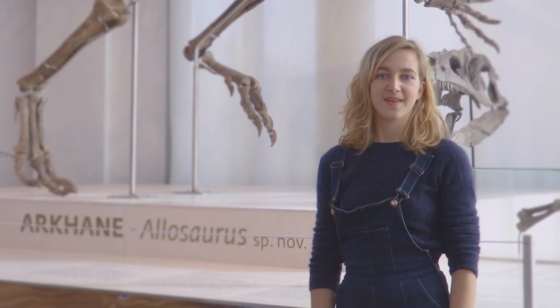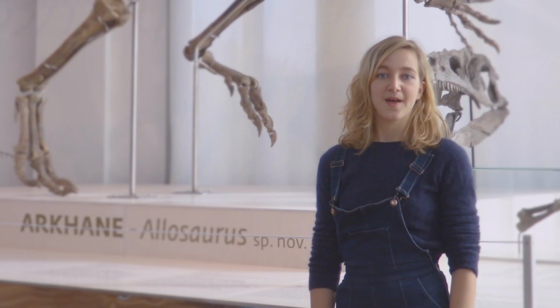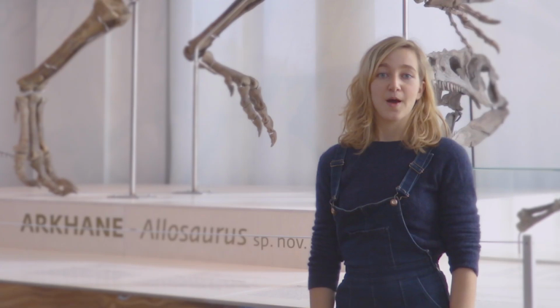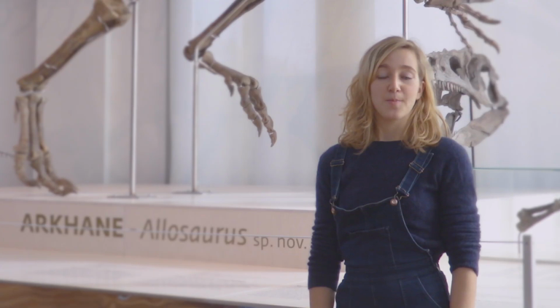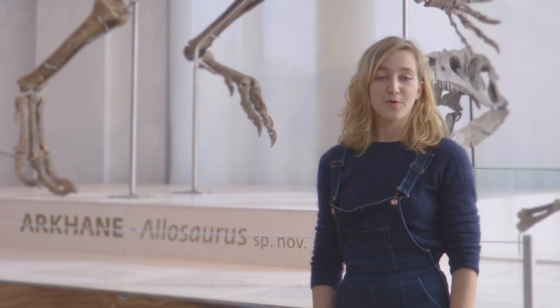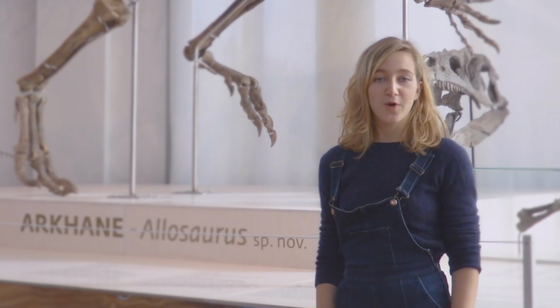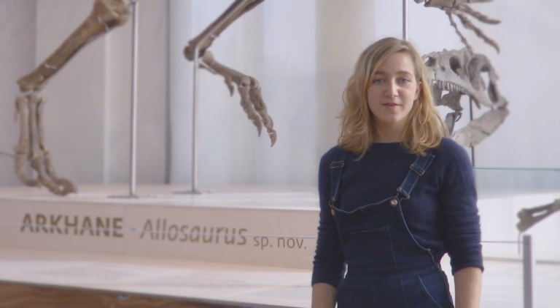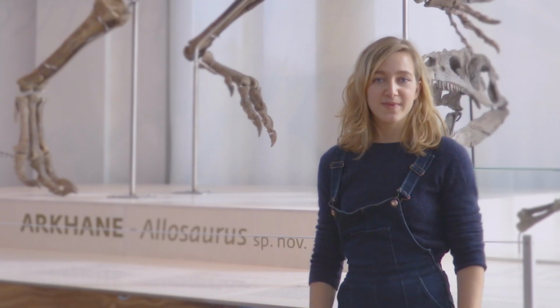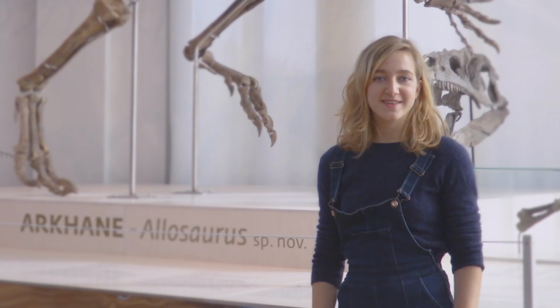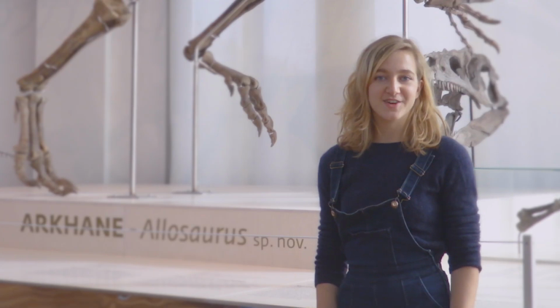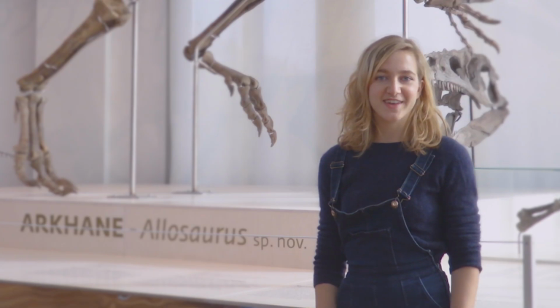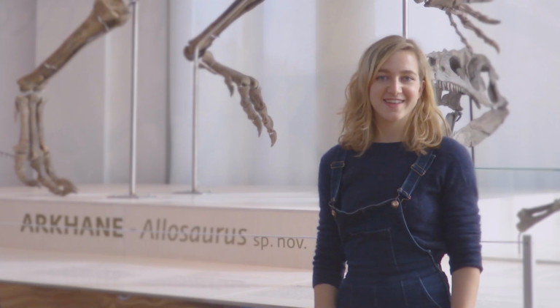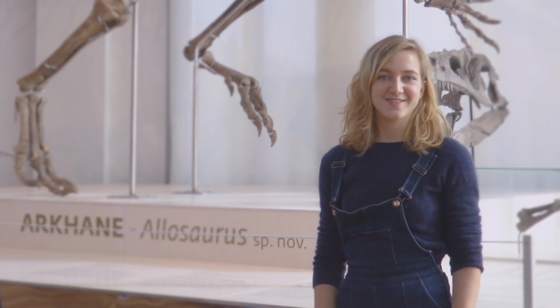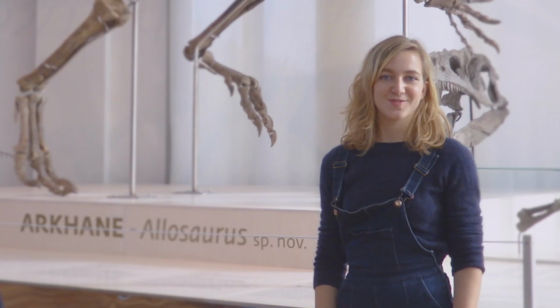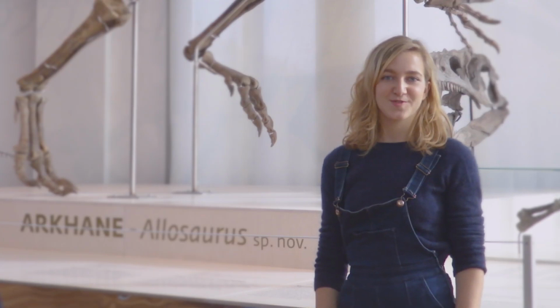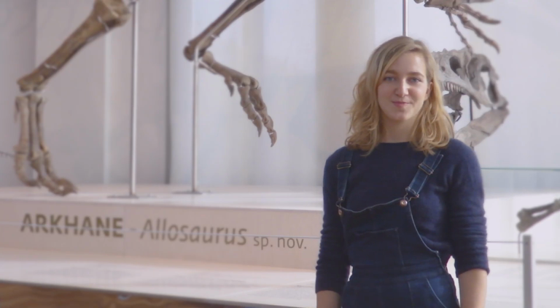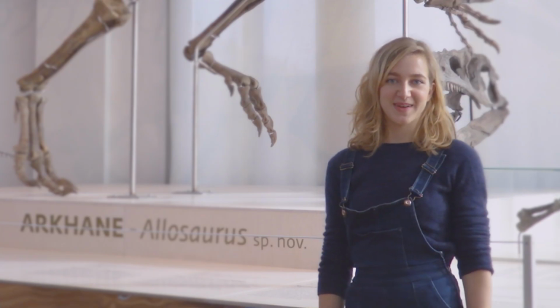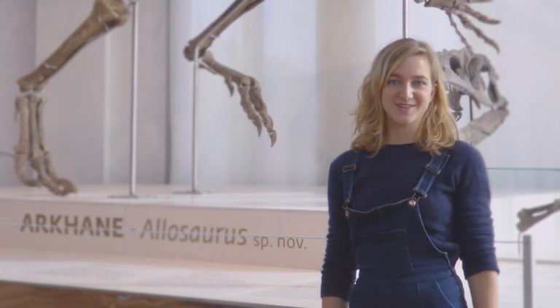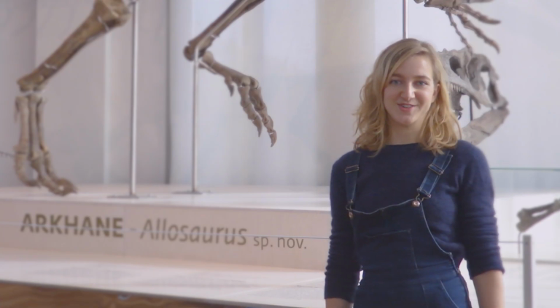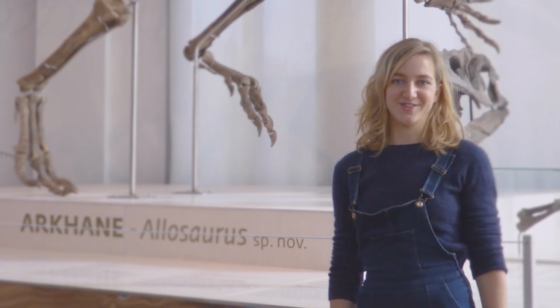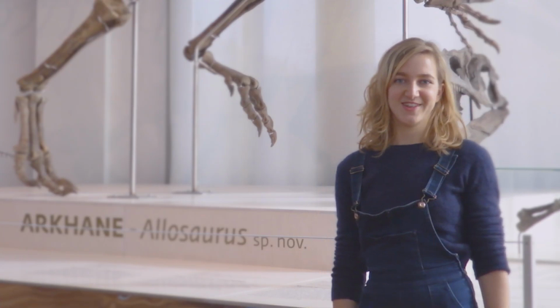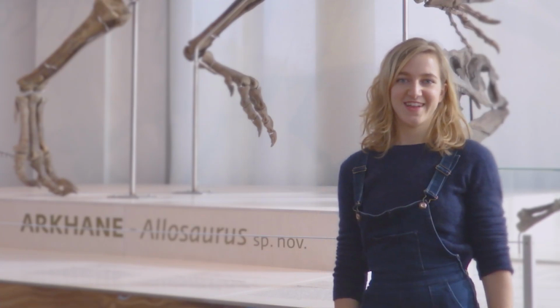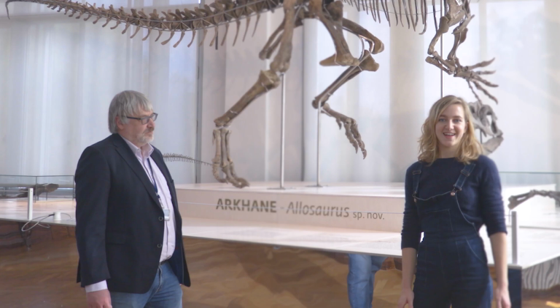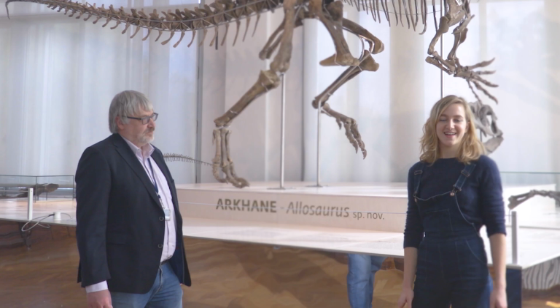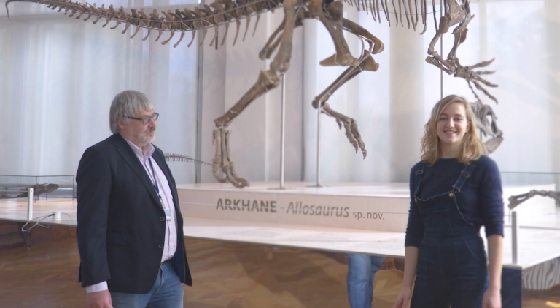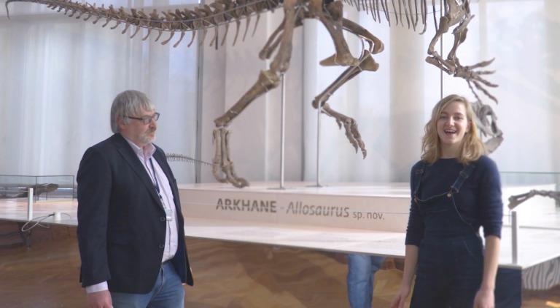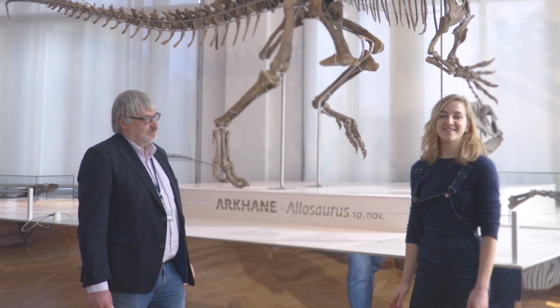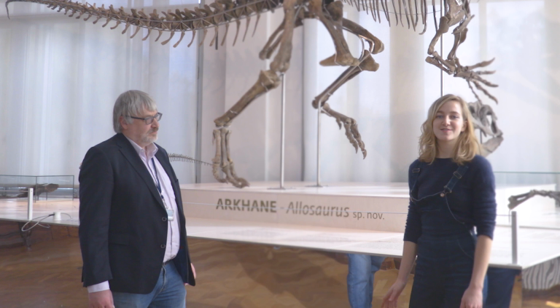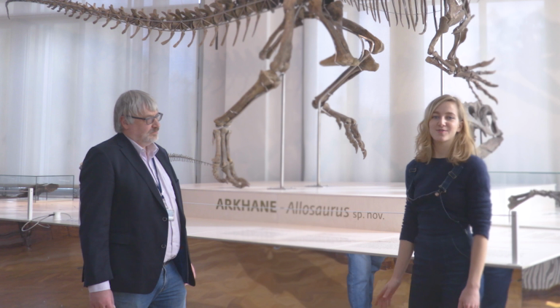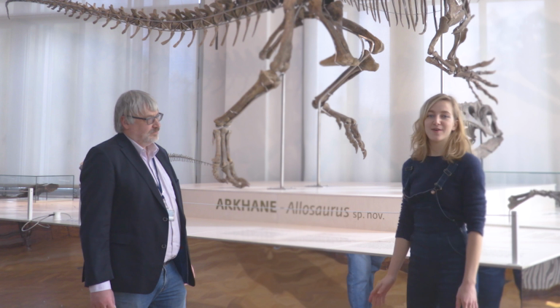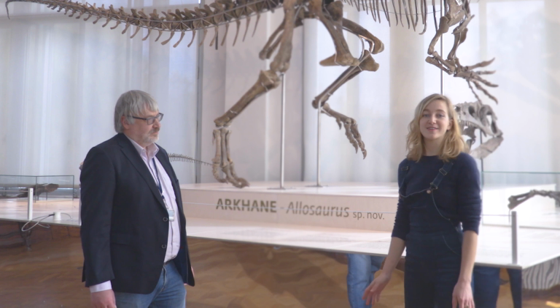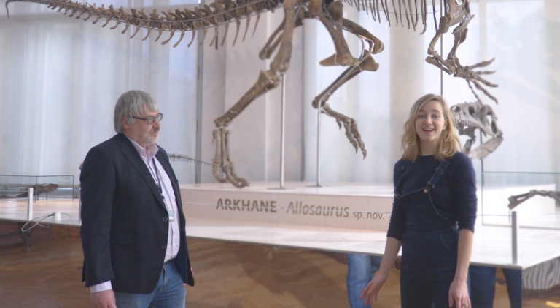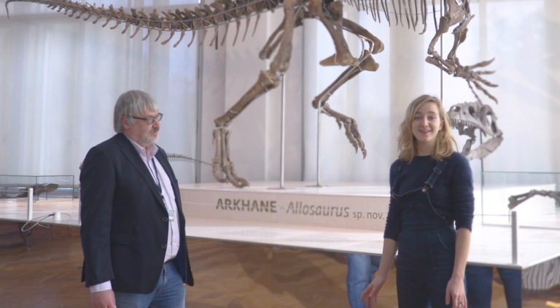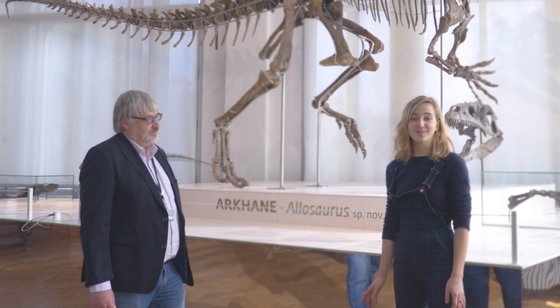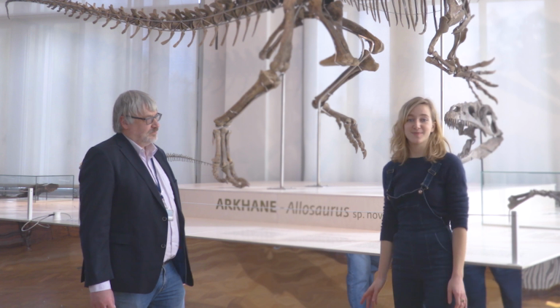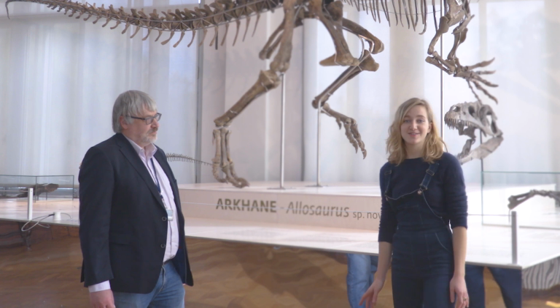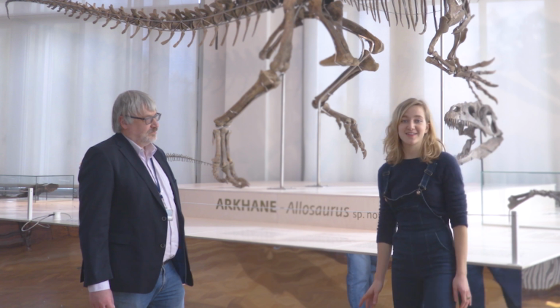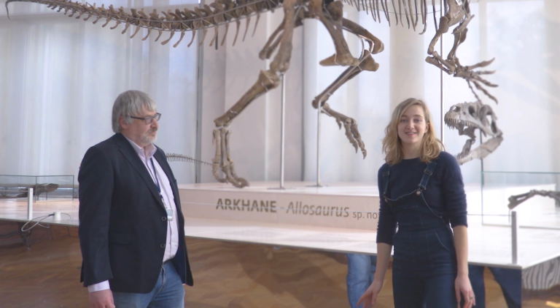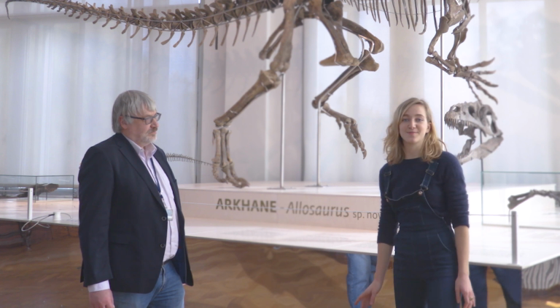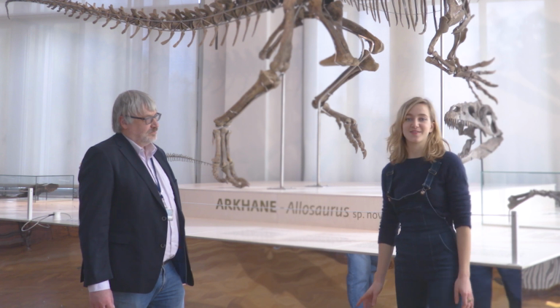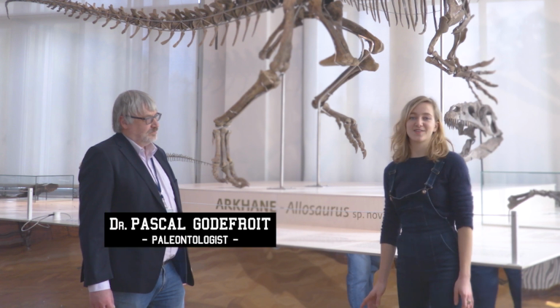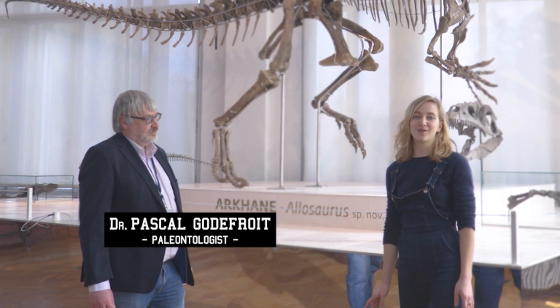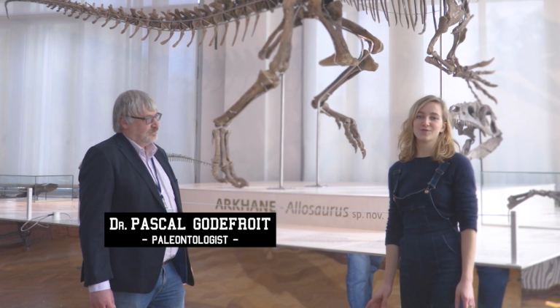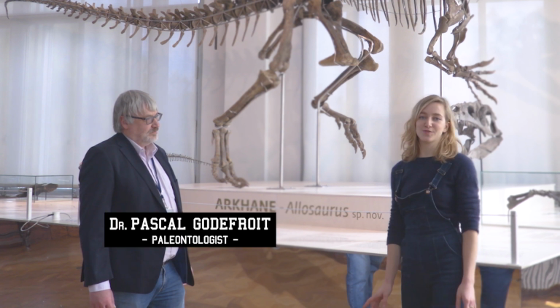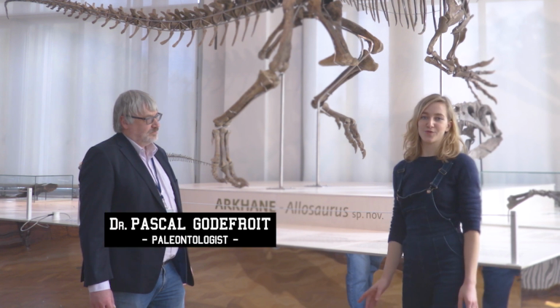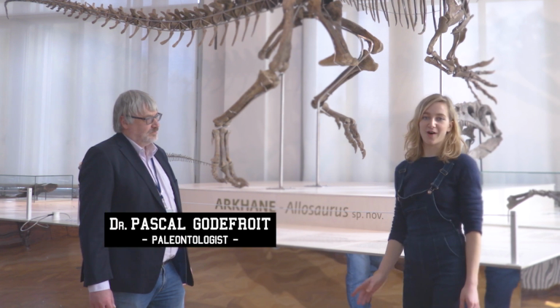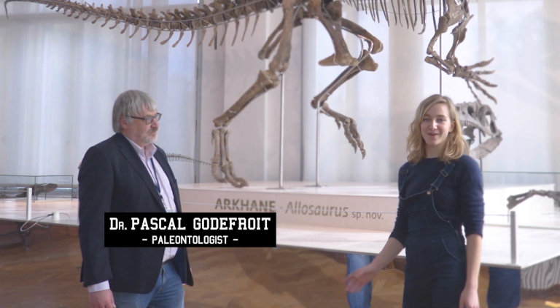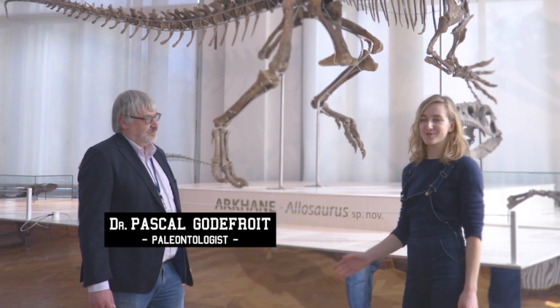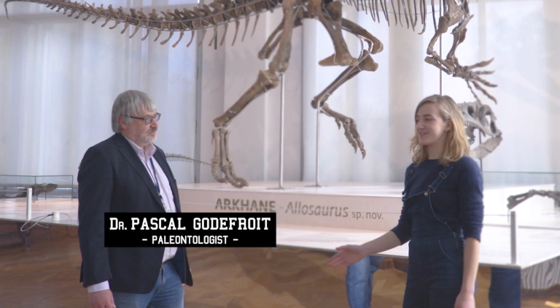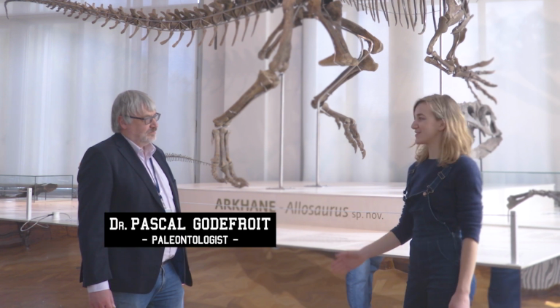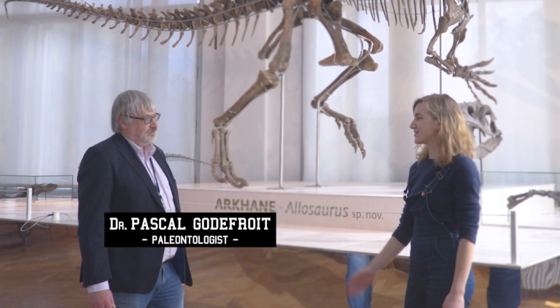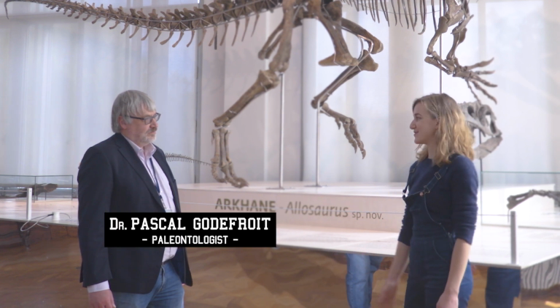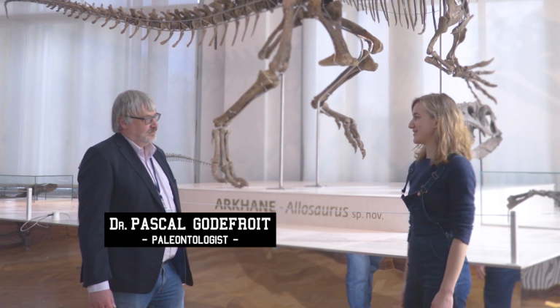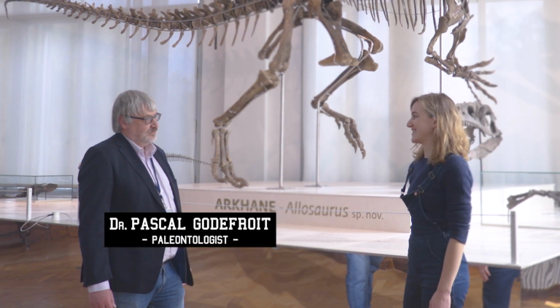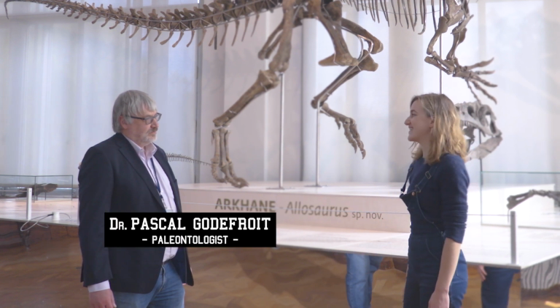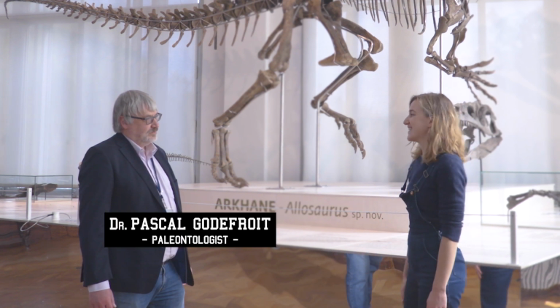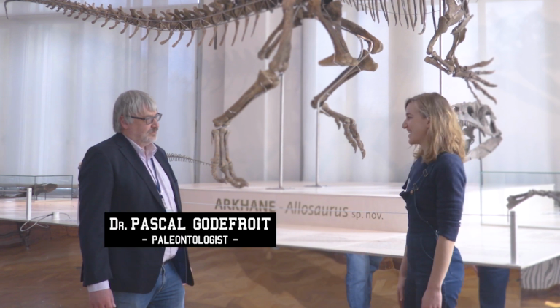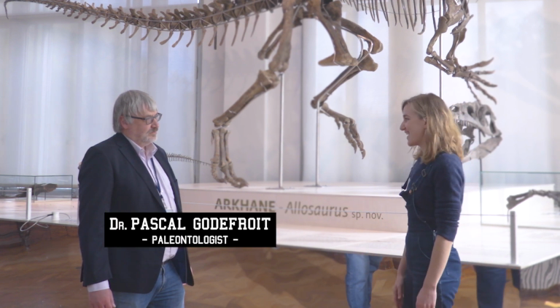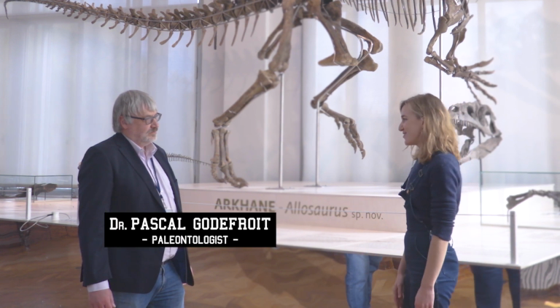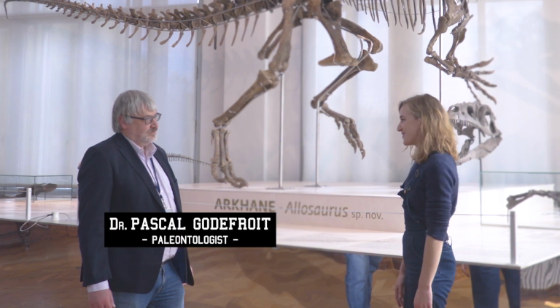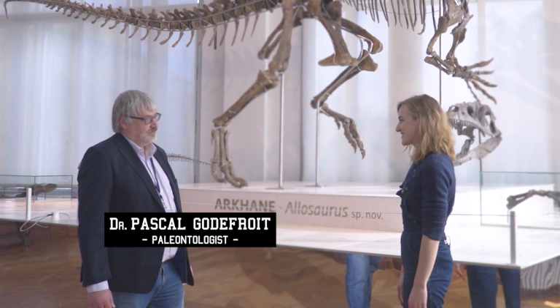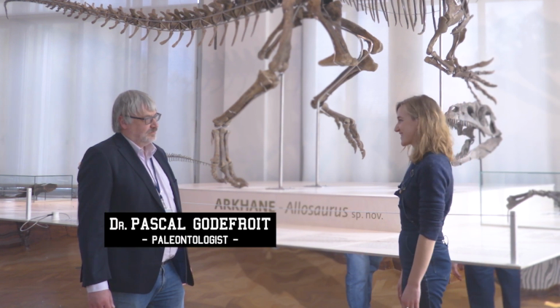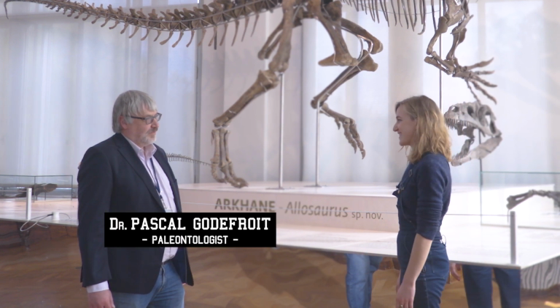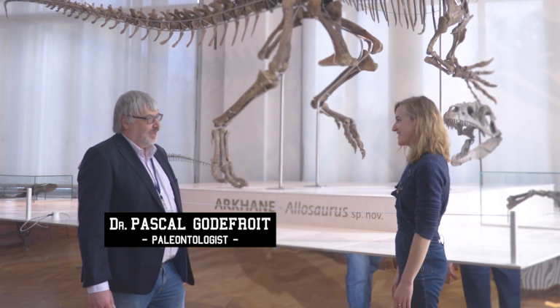But what makes Arcane so special? Let's ask our Dino Specialist Pascal Godefroy, who's here with me. Hello Pascal.